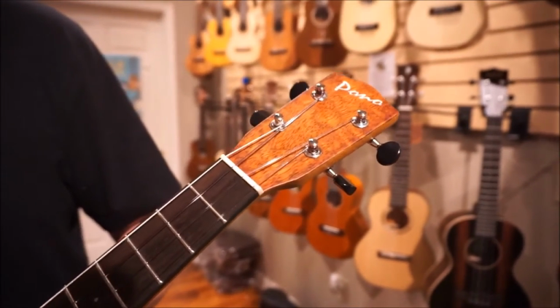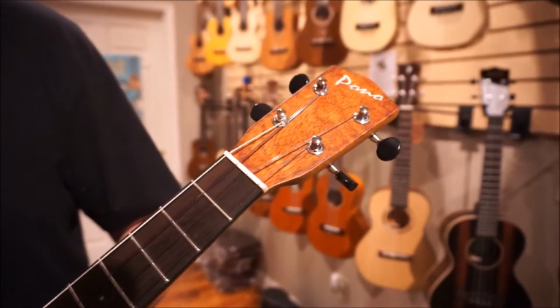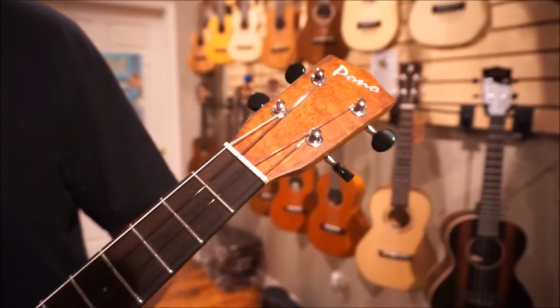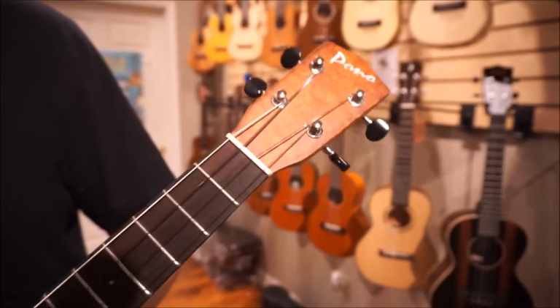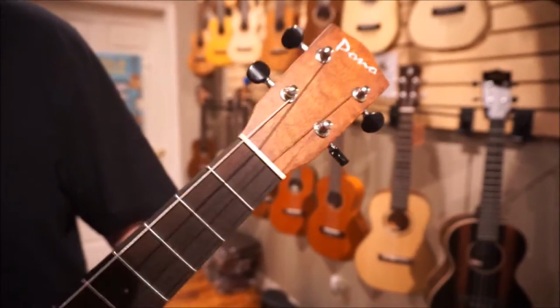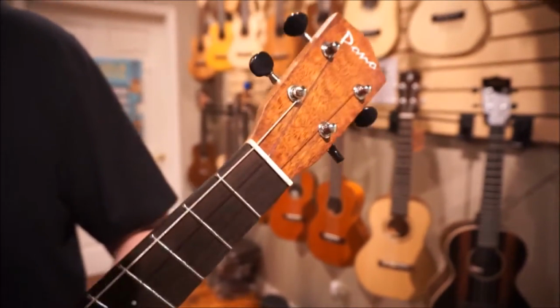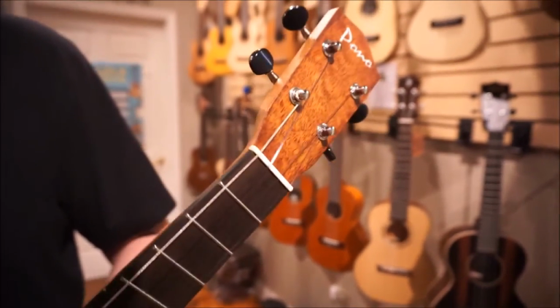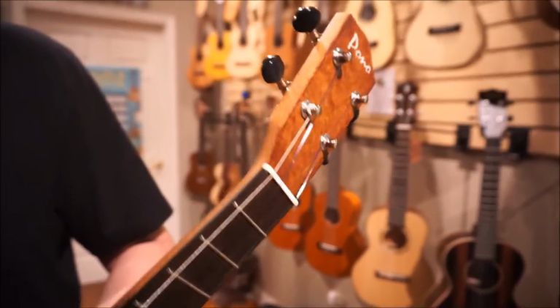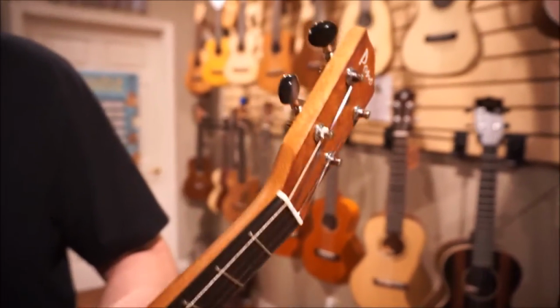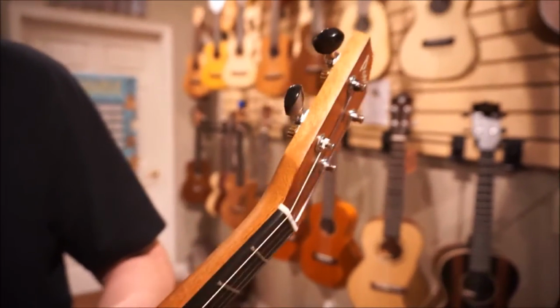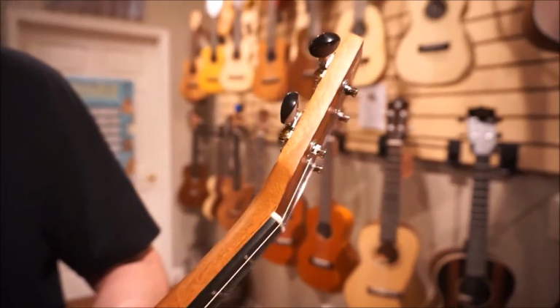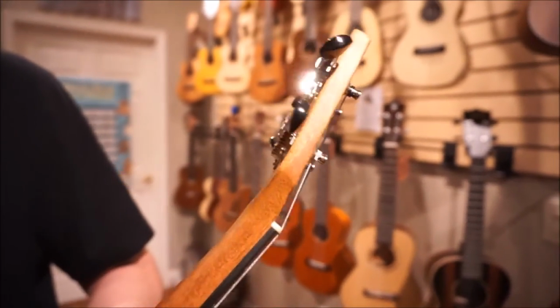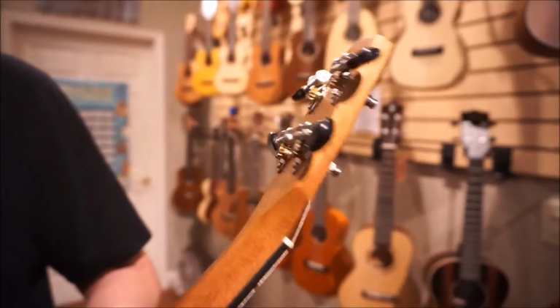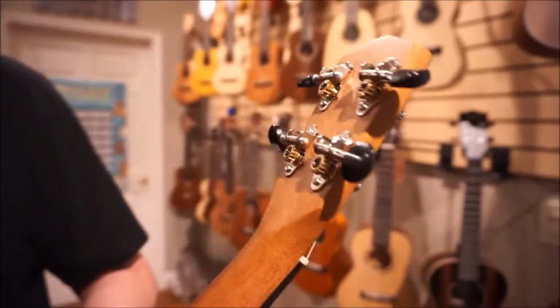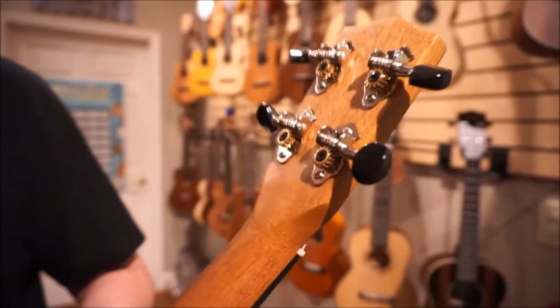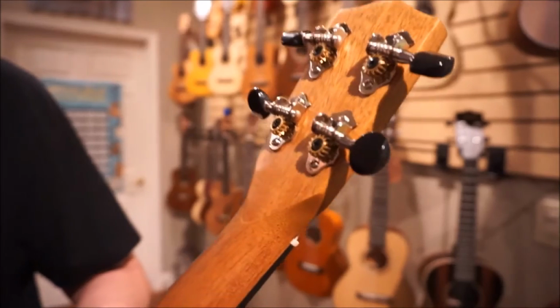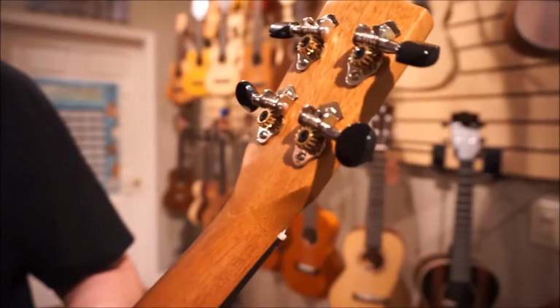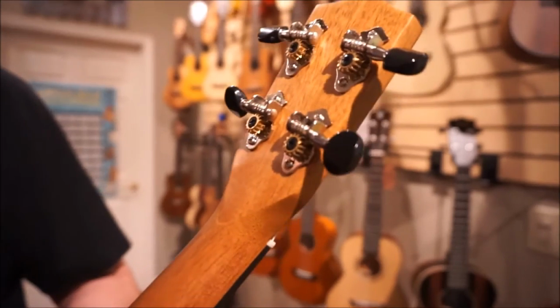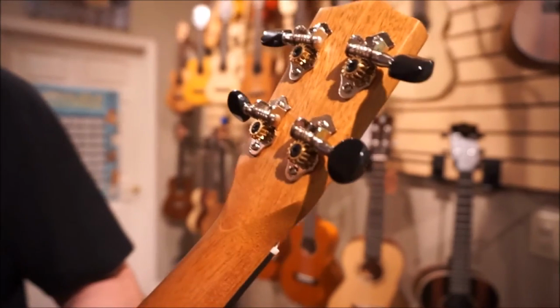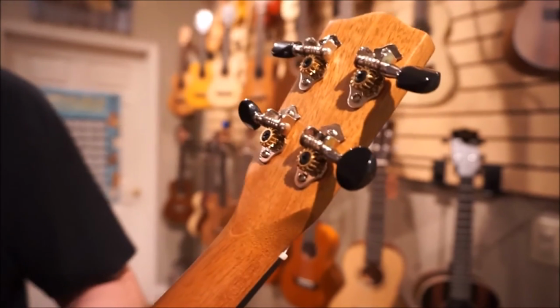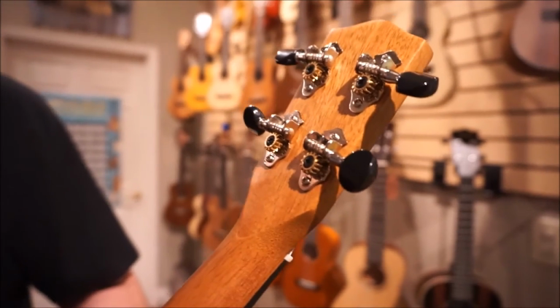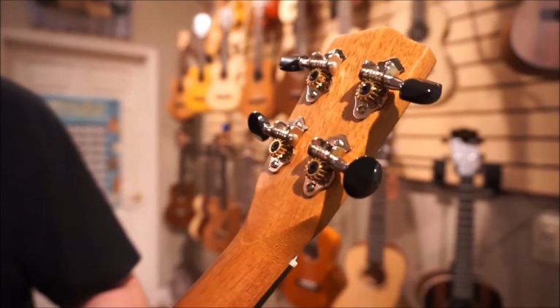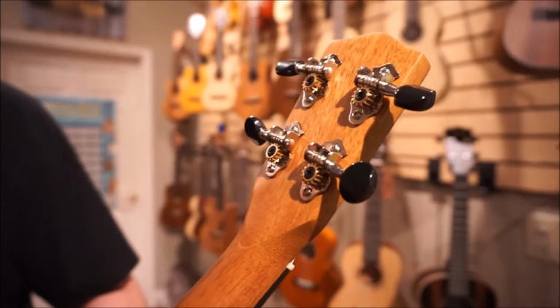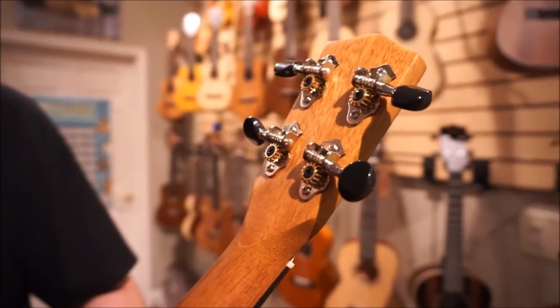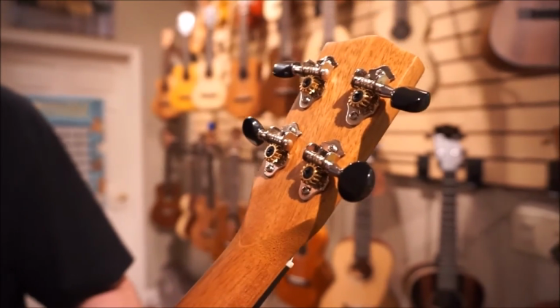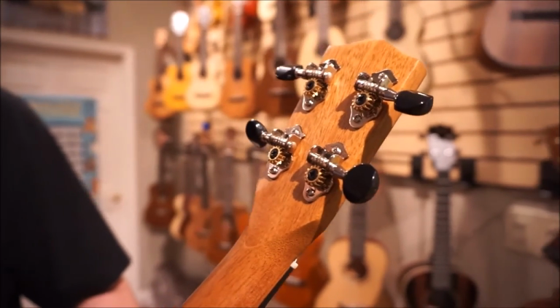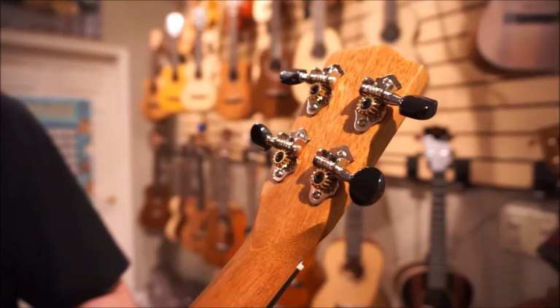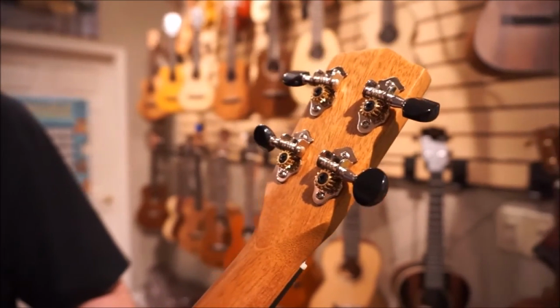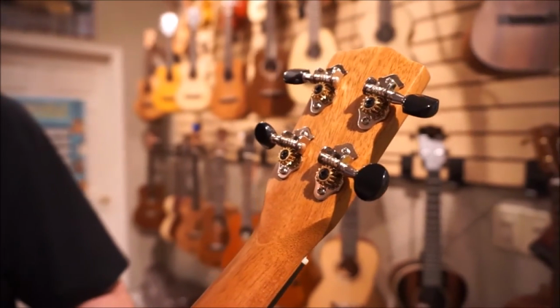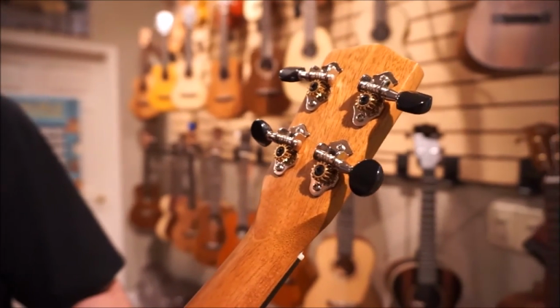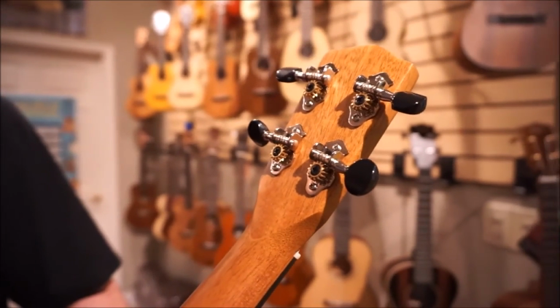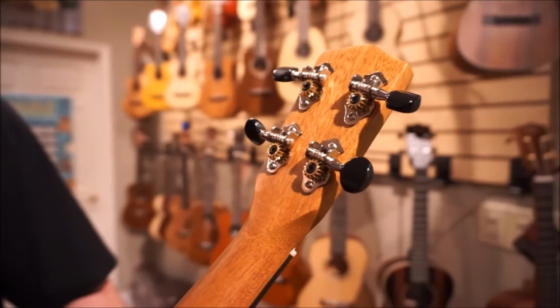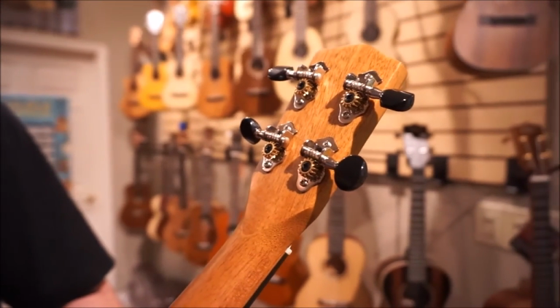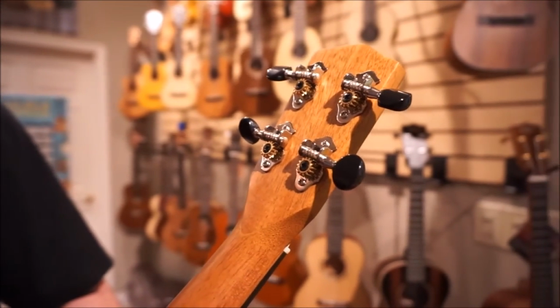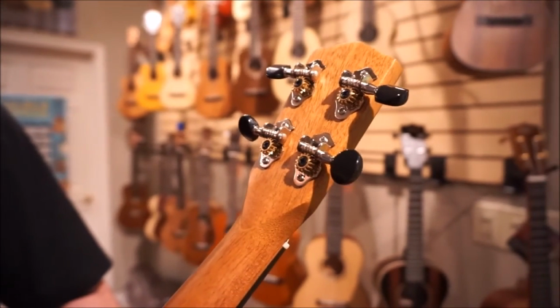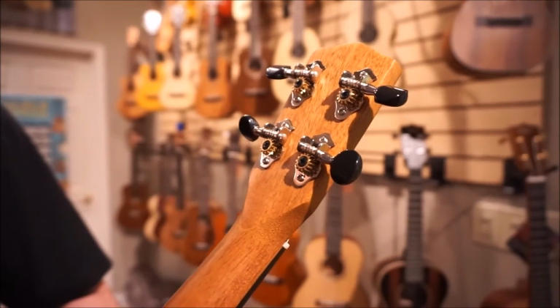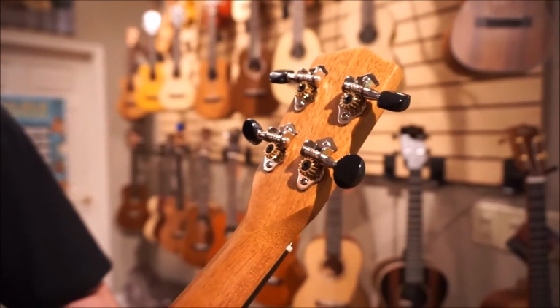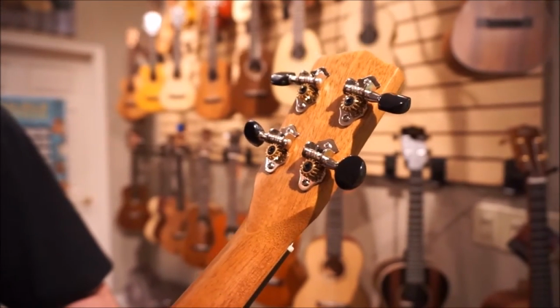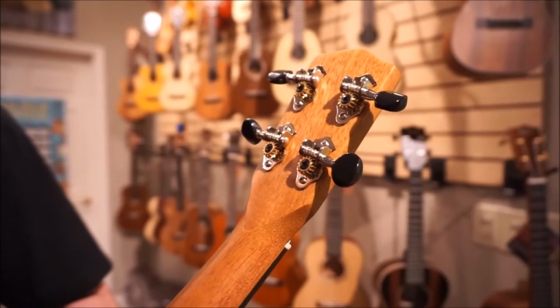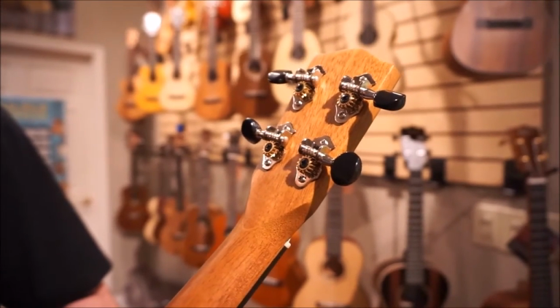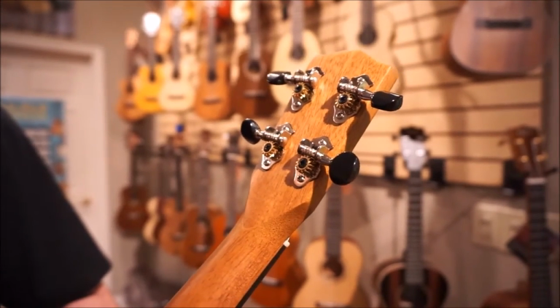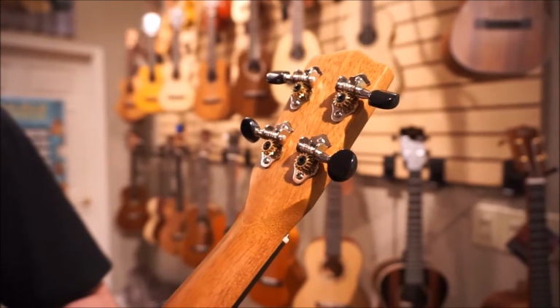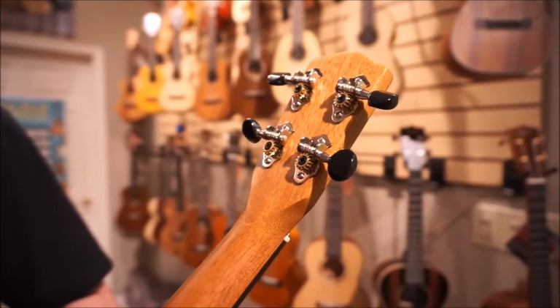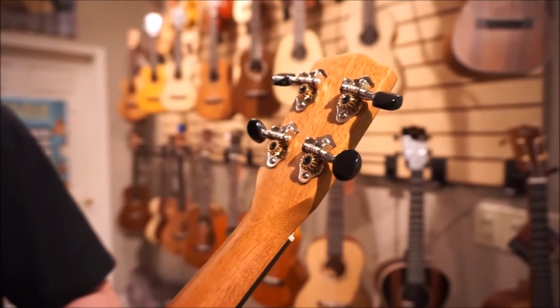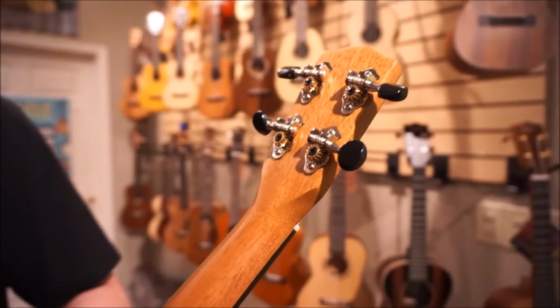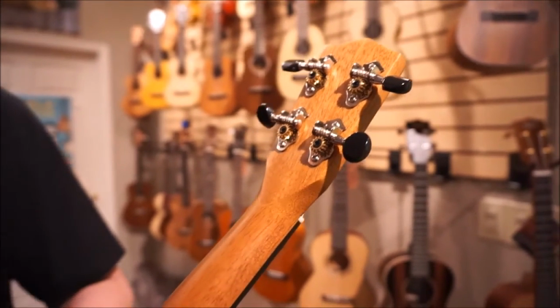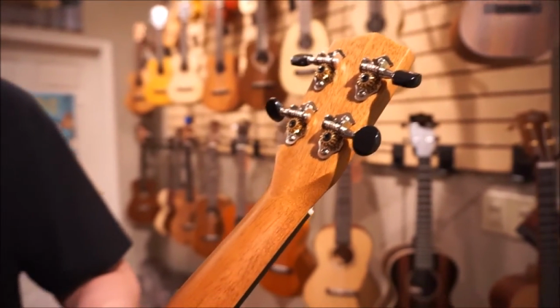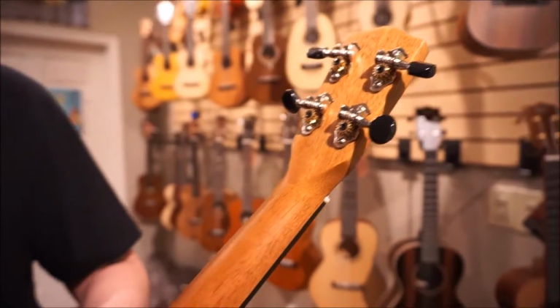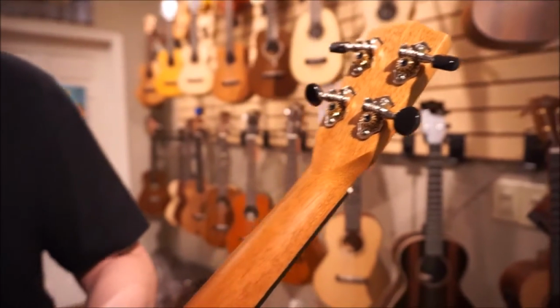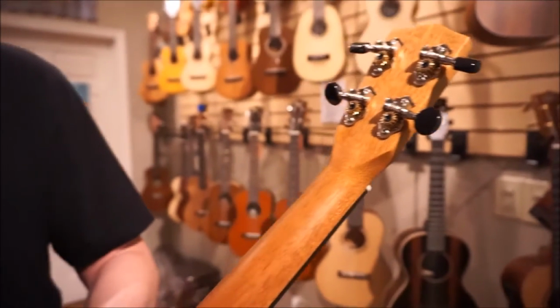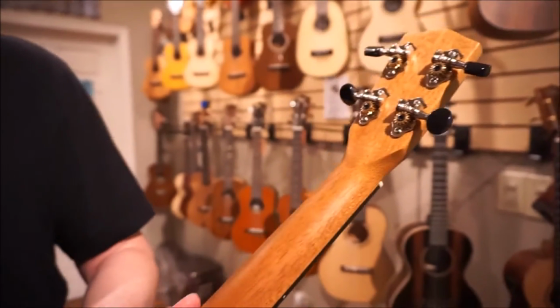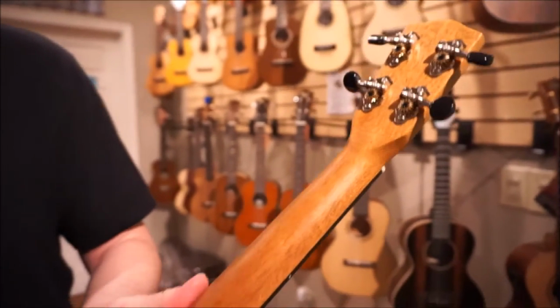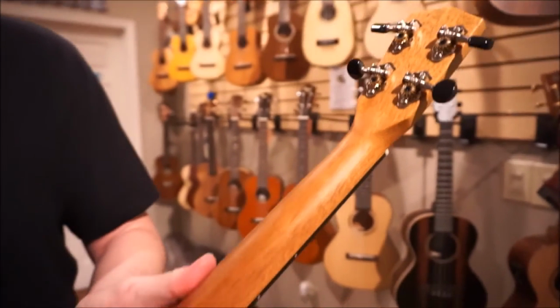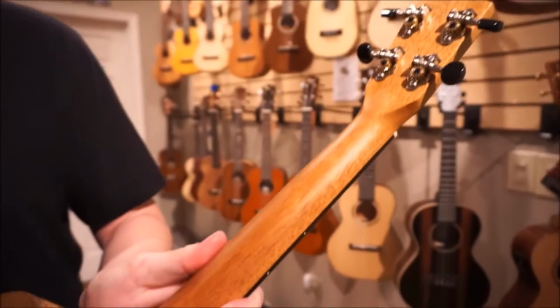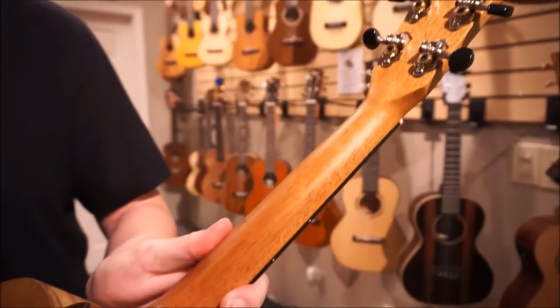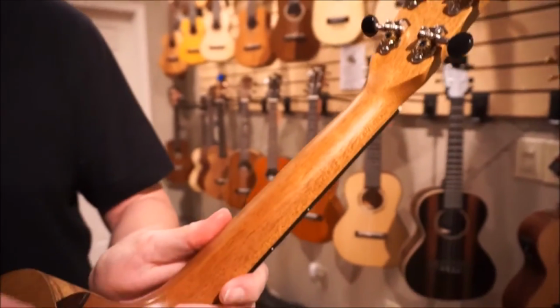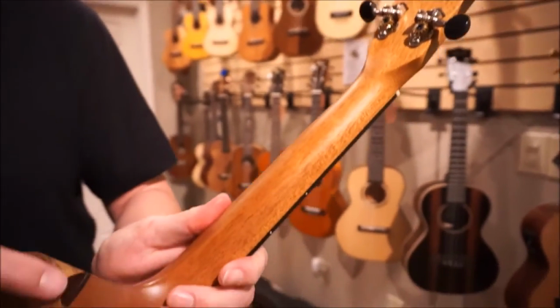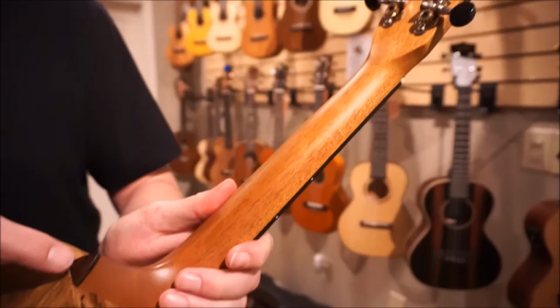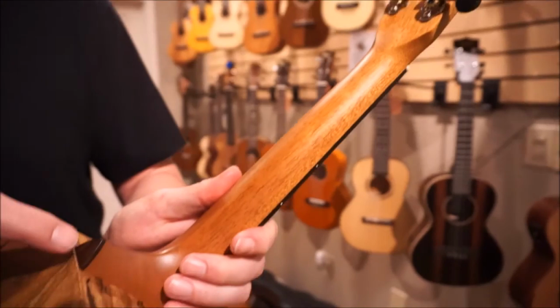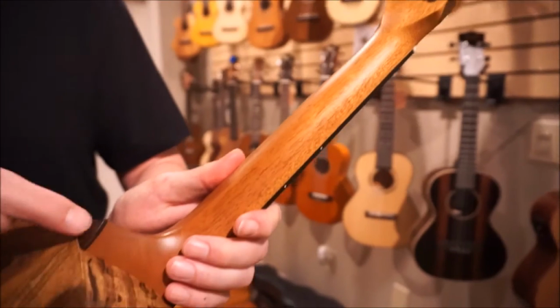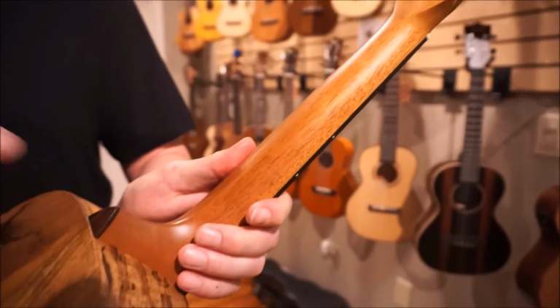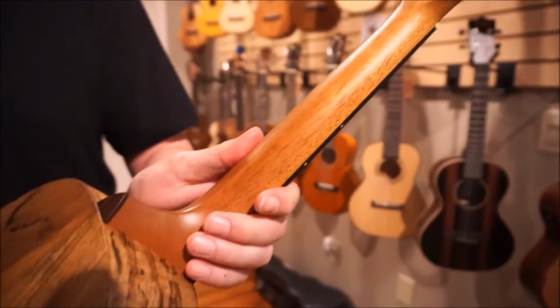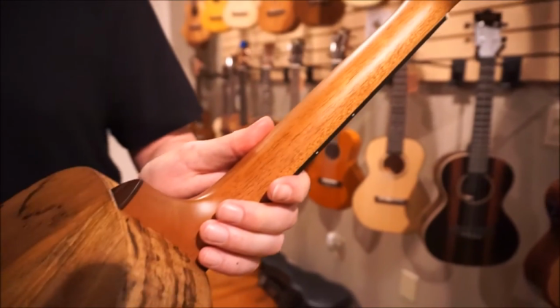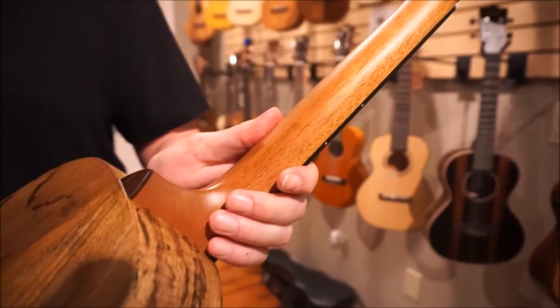Coming around the back, we've got black open-gear tuners and a mahogany neck. Also a mahogany heel cap.